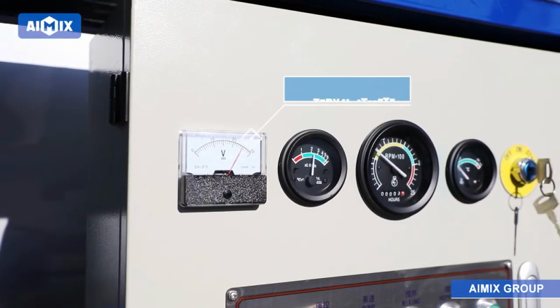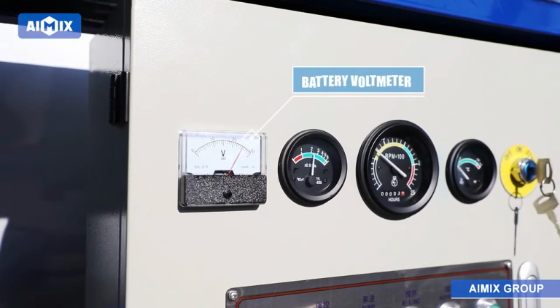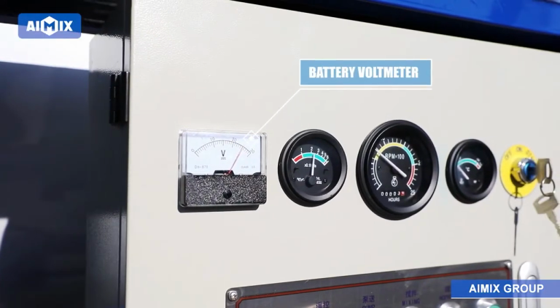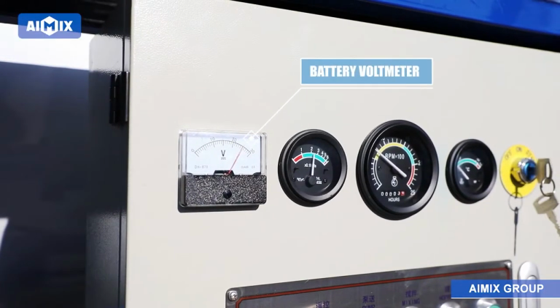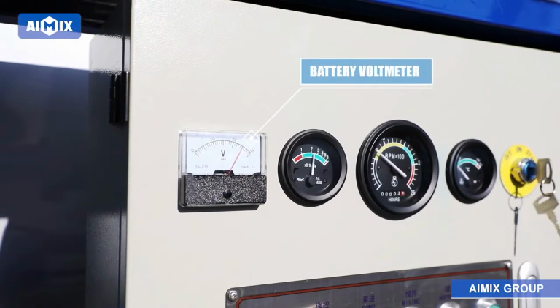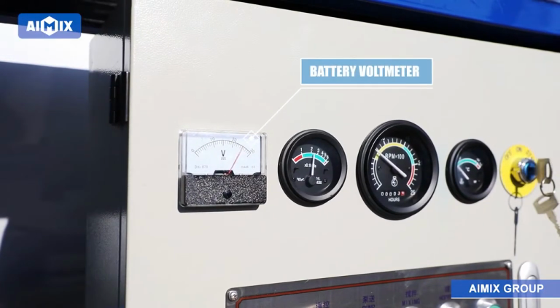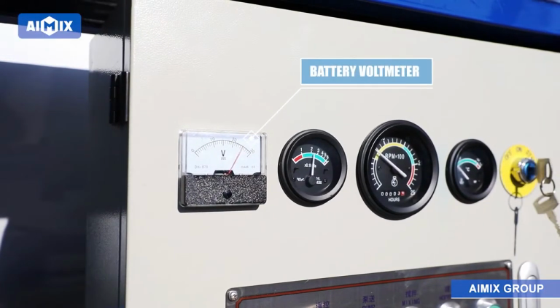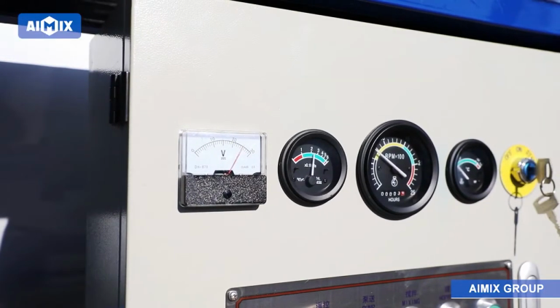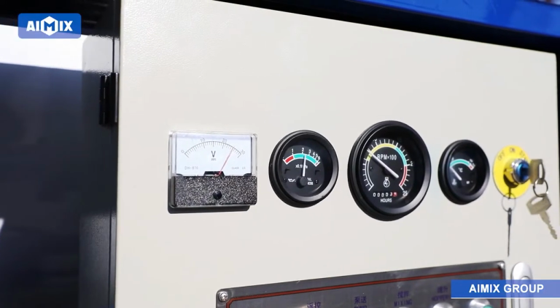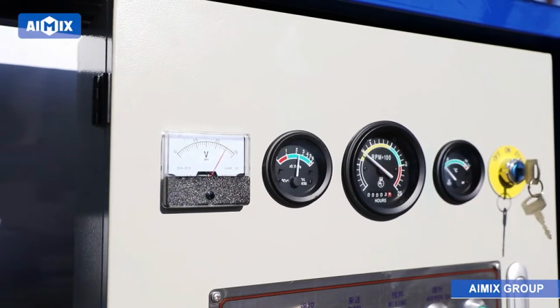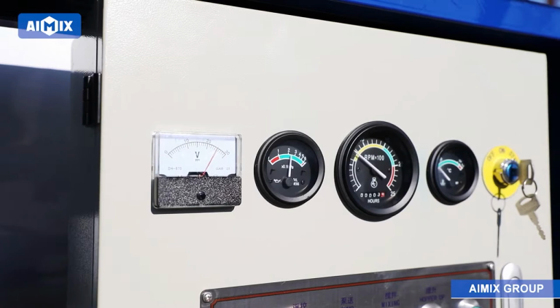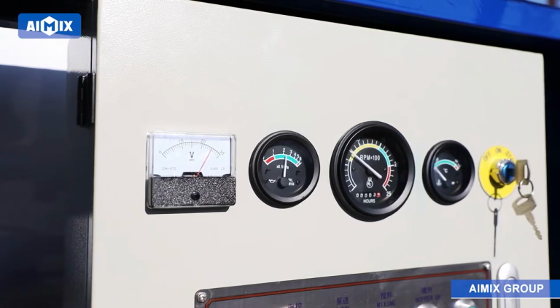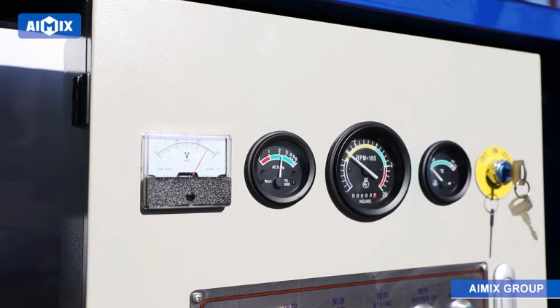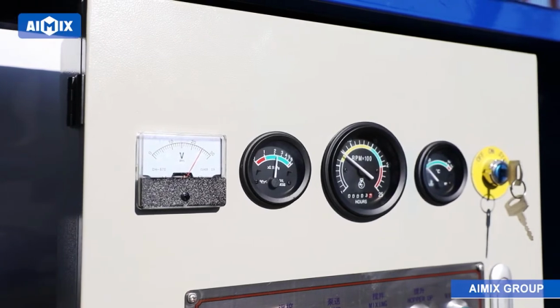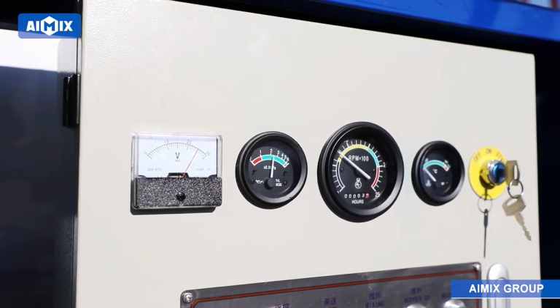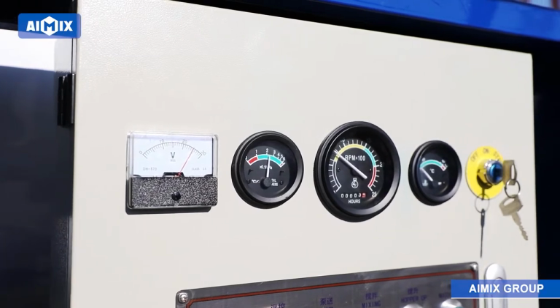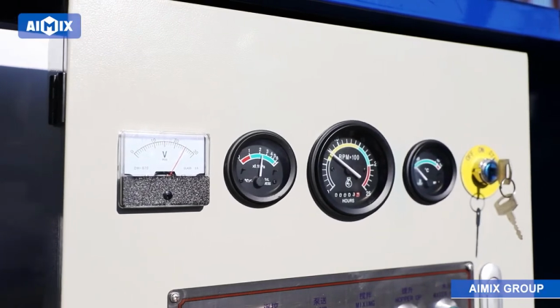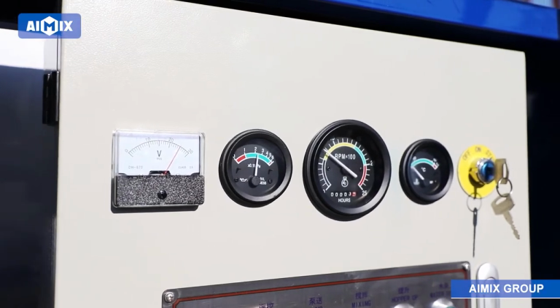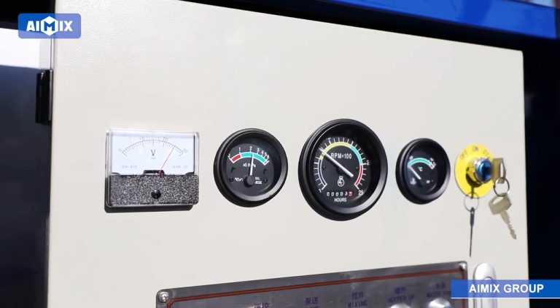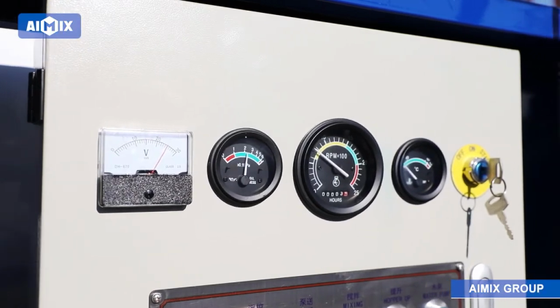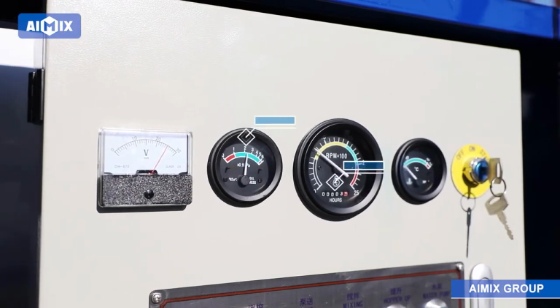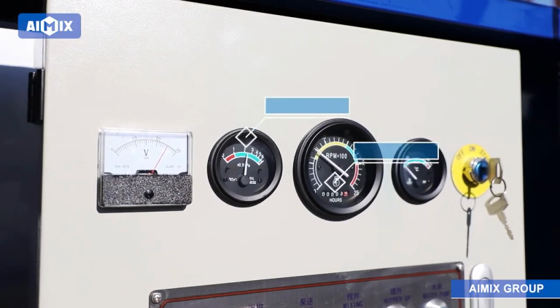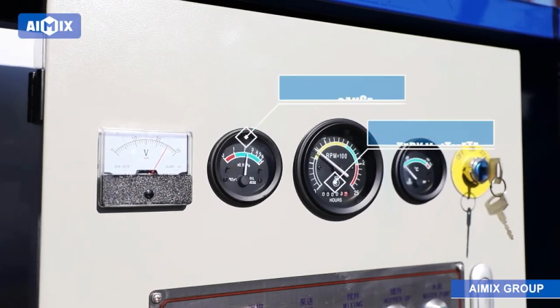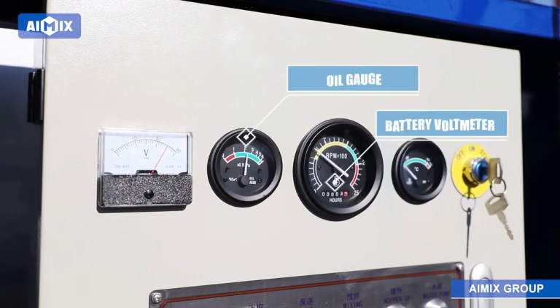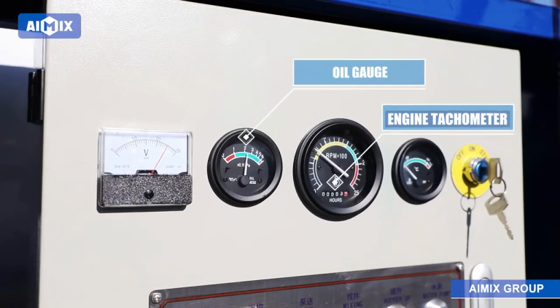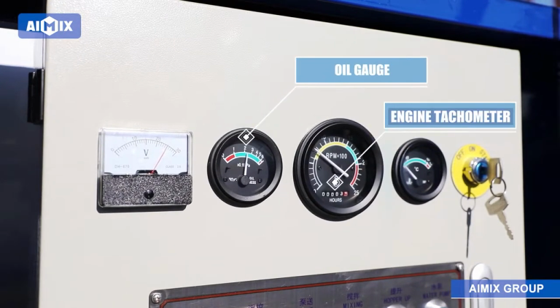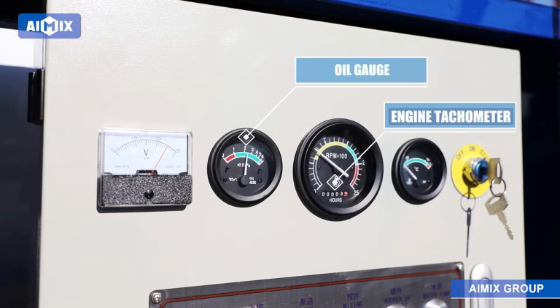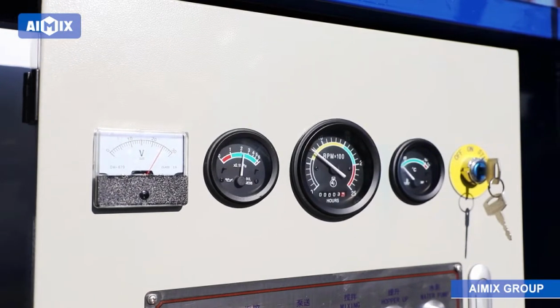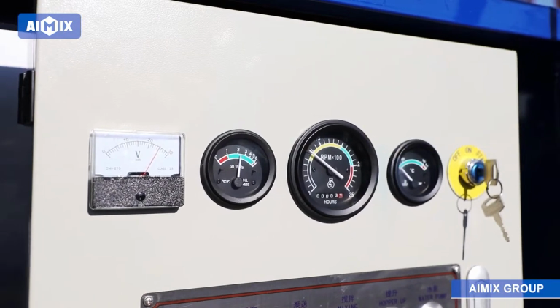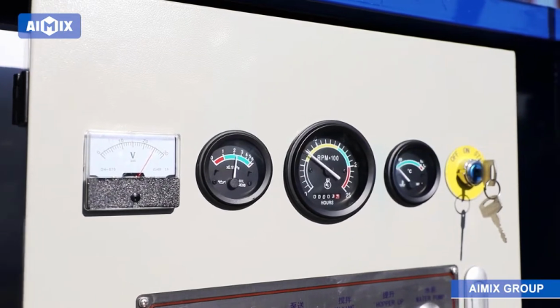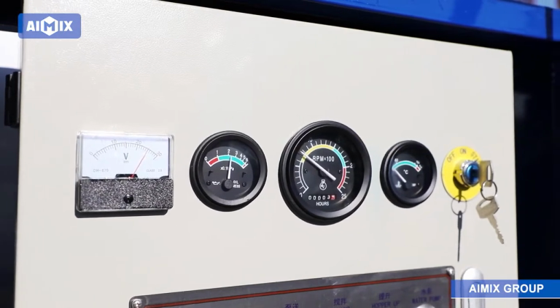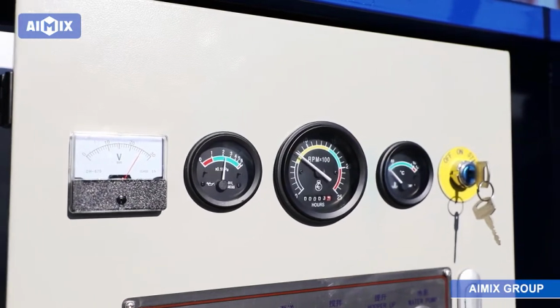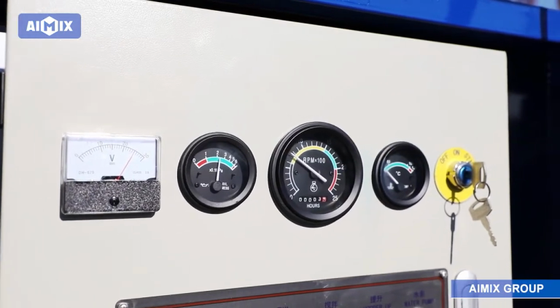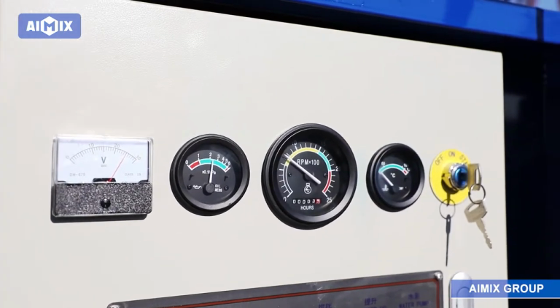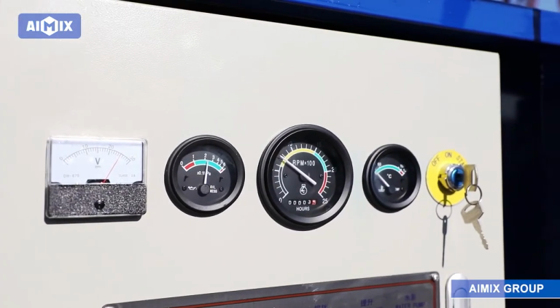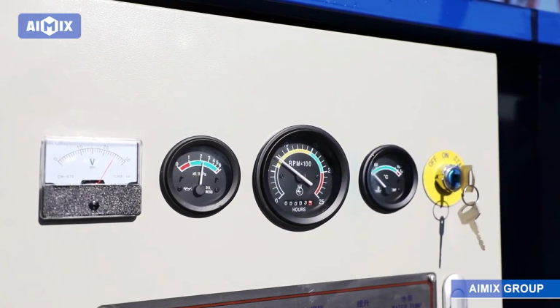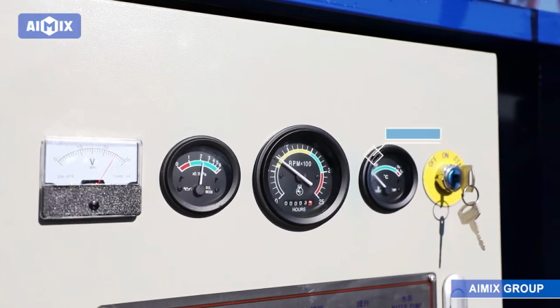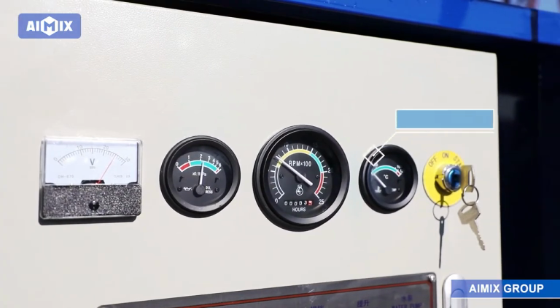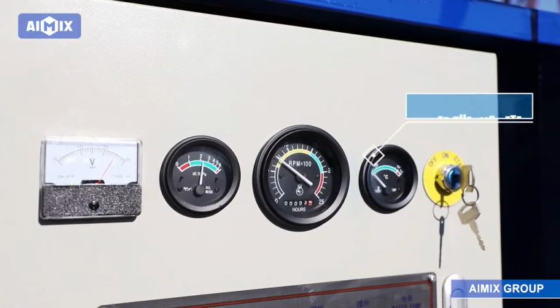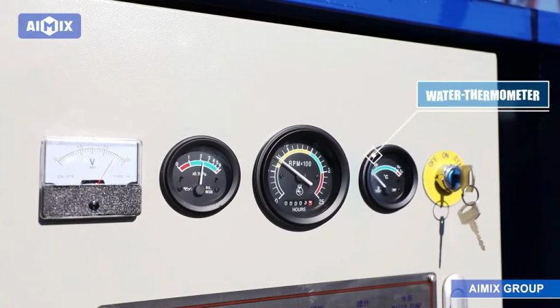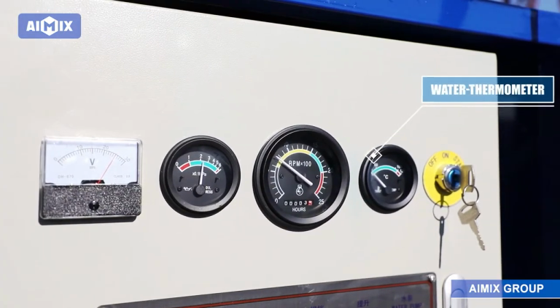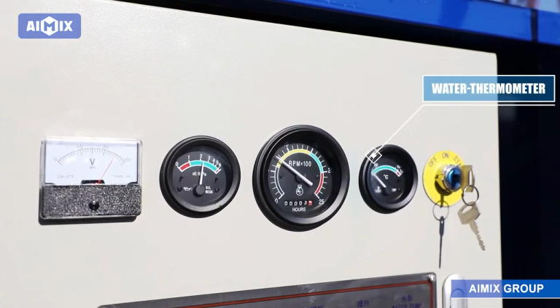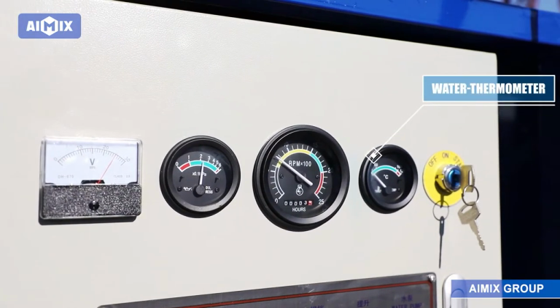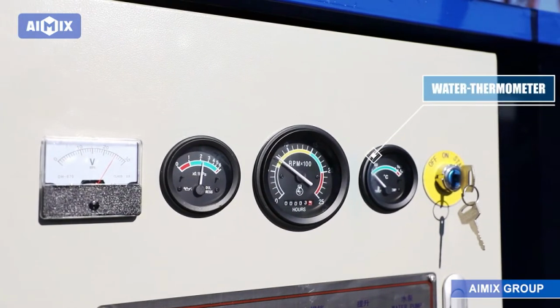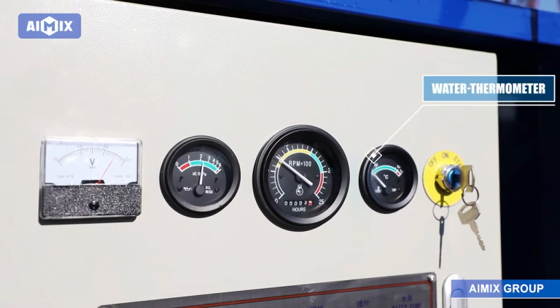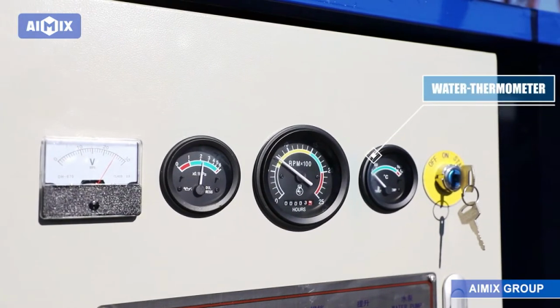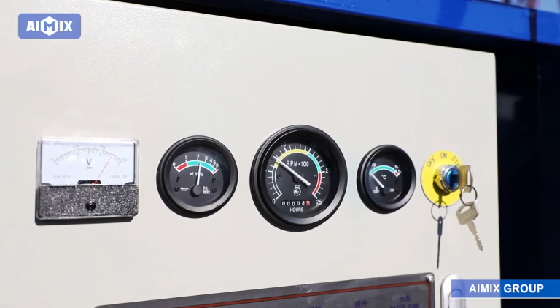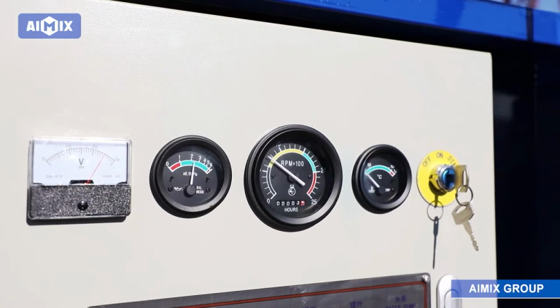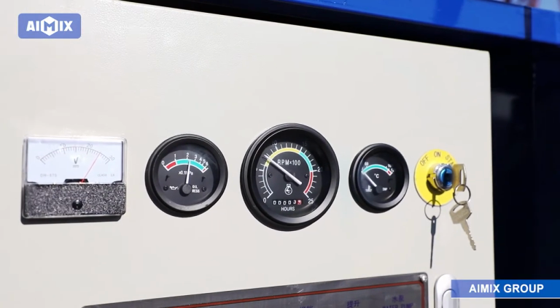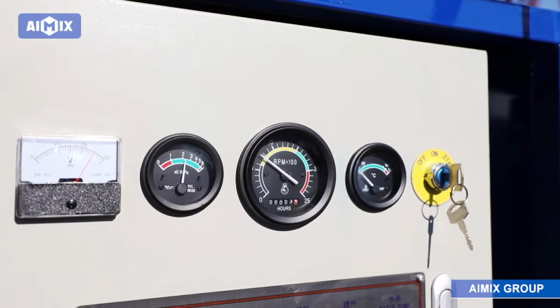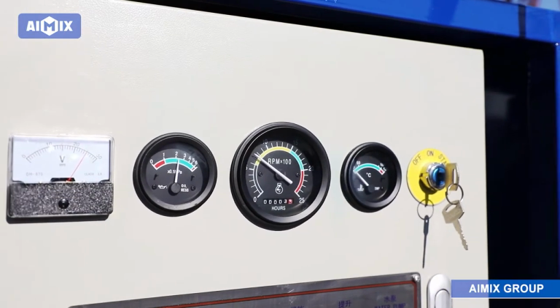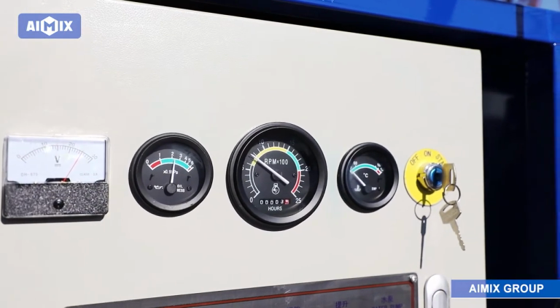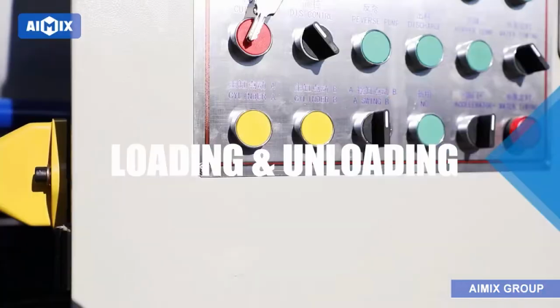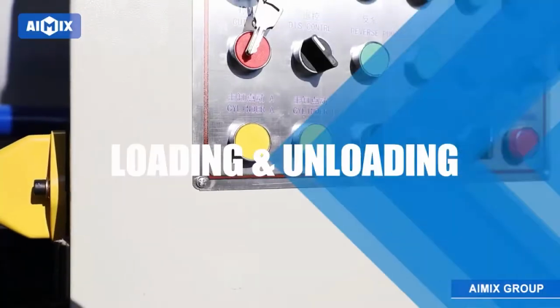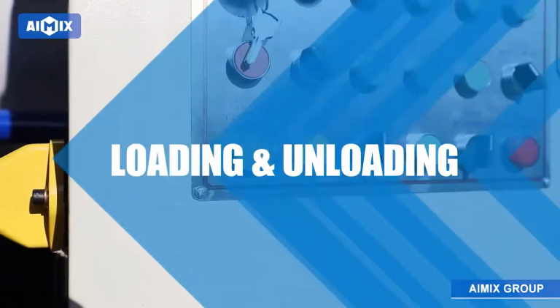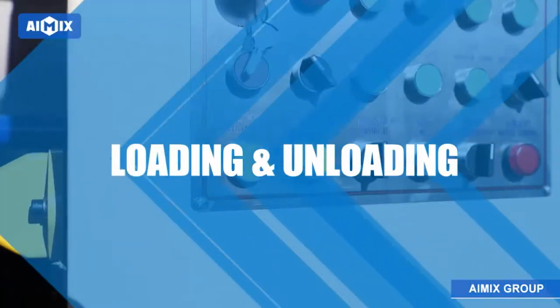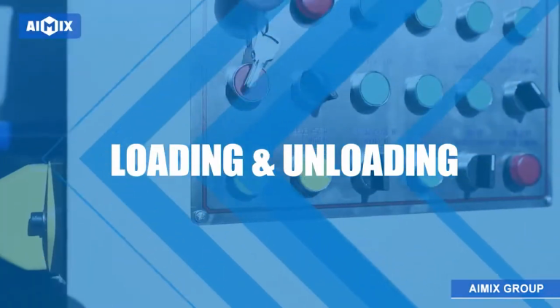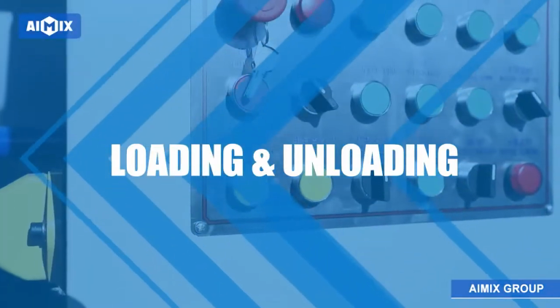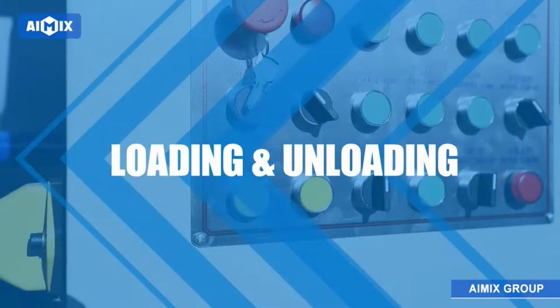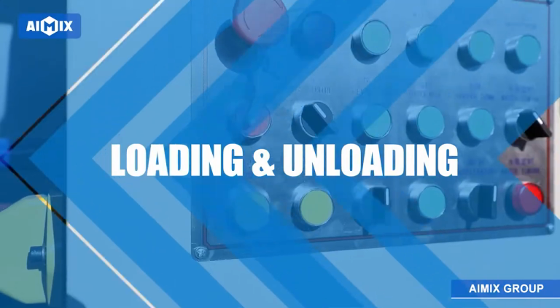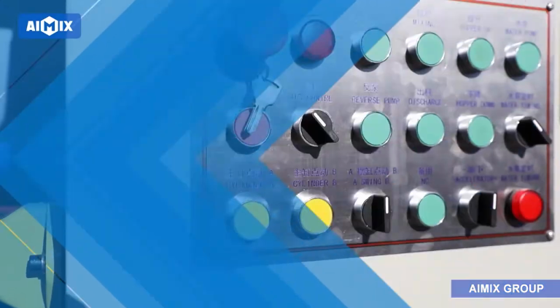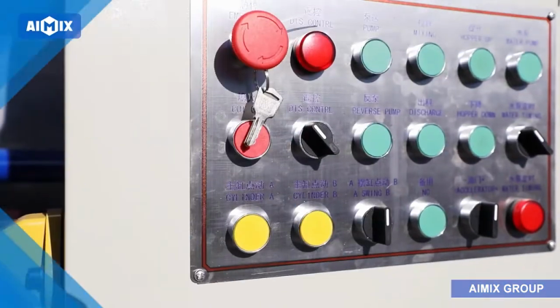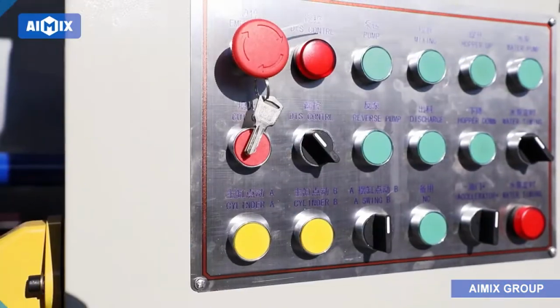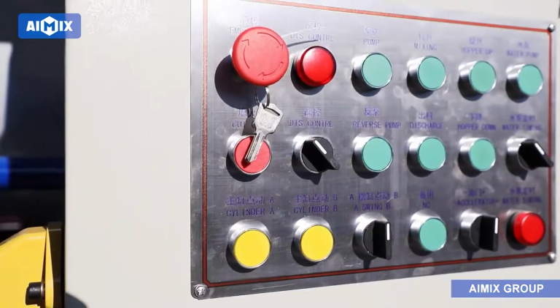Battery voltmeter, oil gauge, engine tachometer, water thermometer — loading and unloading.